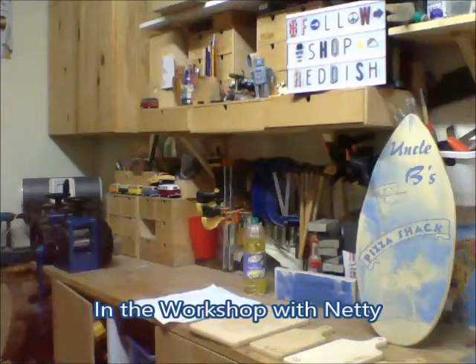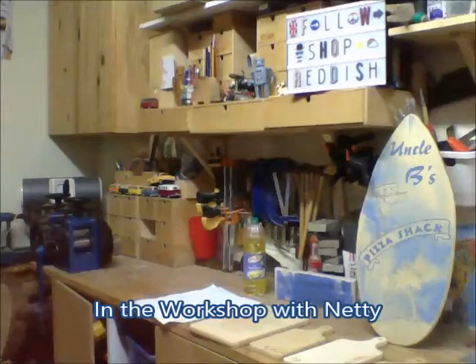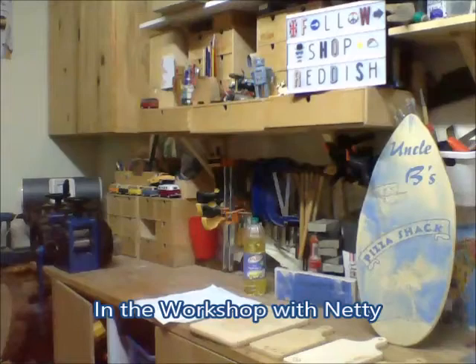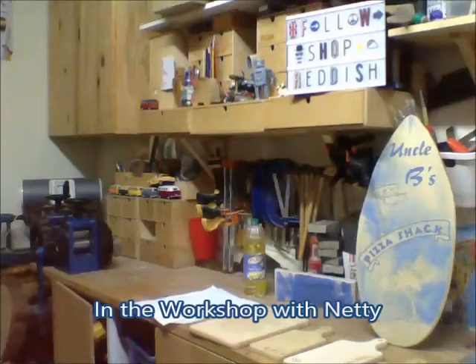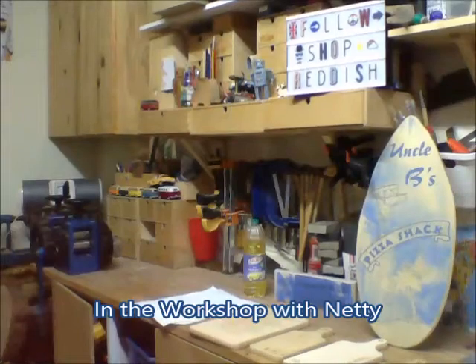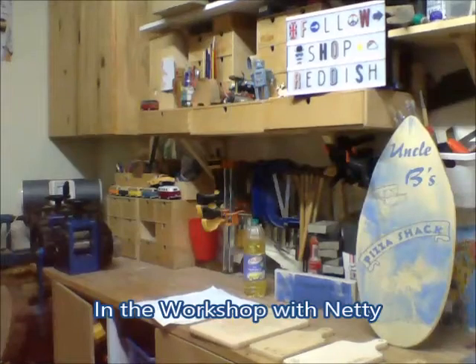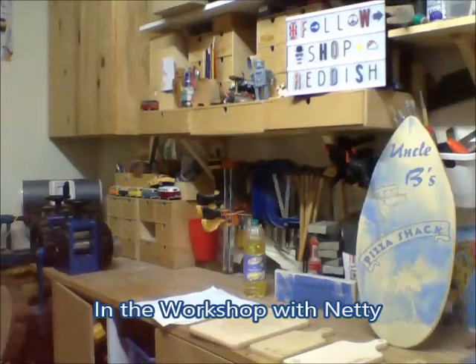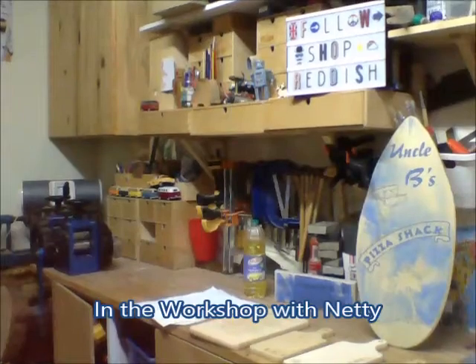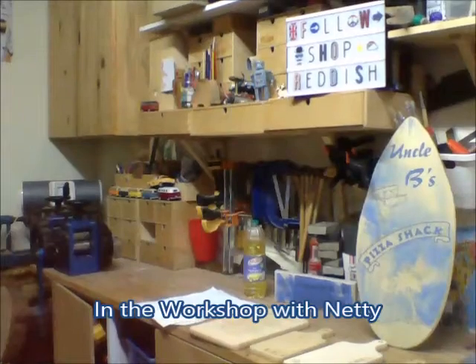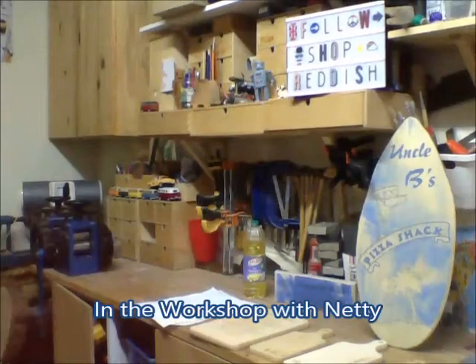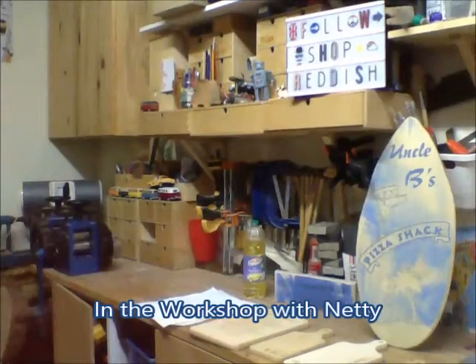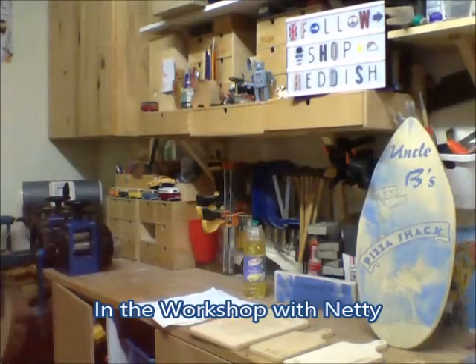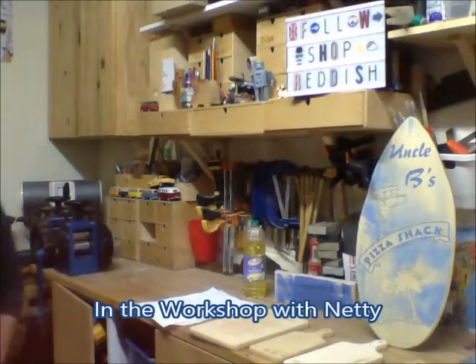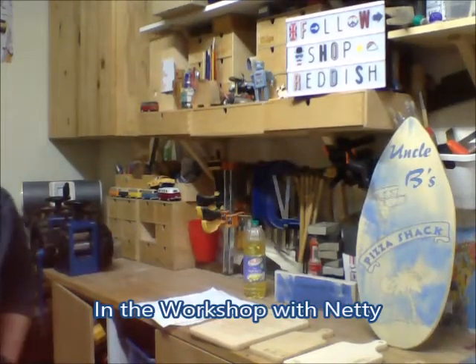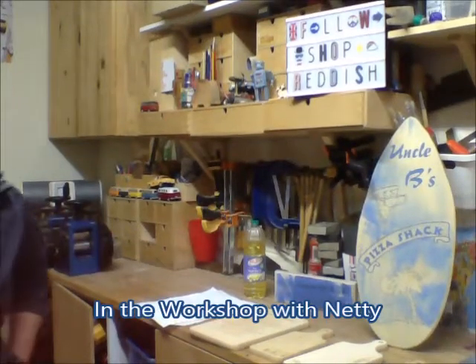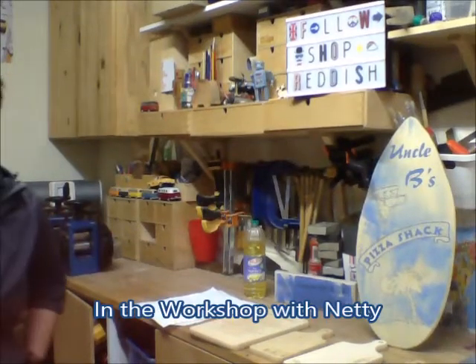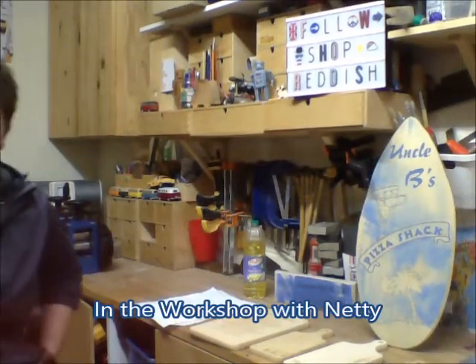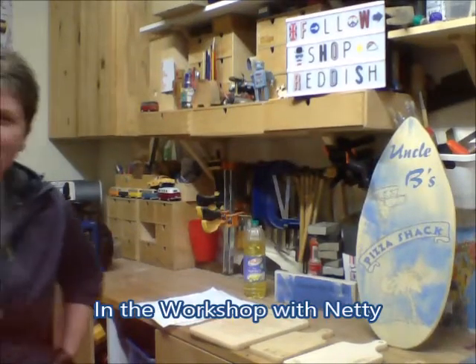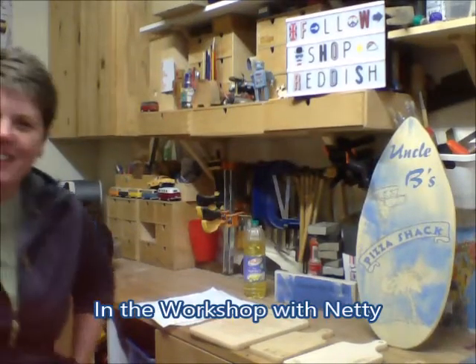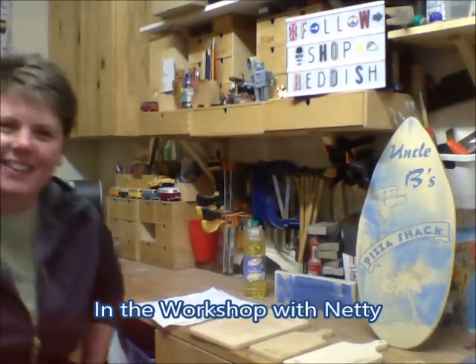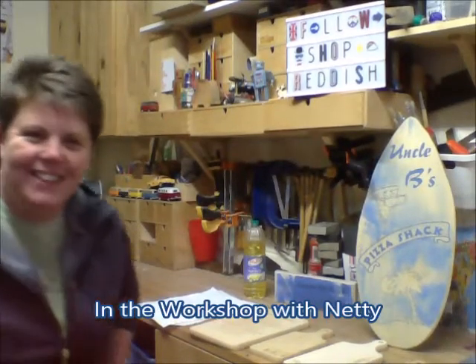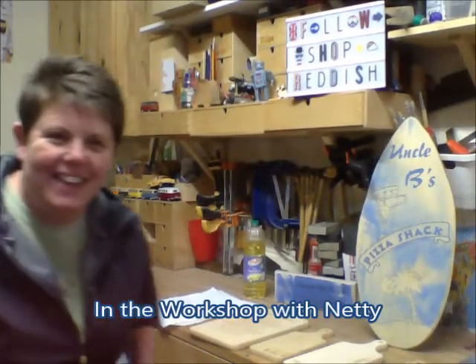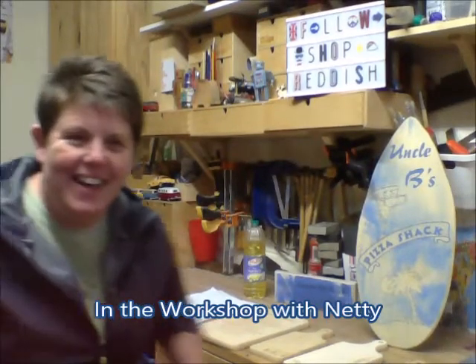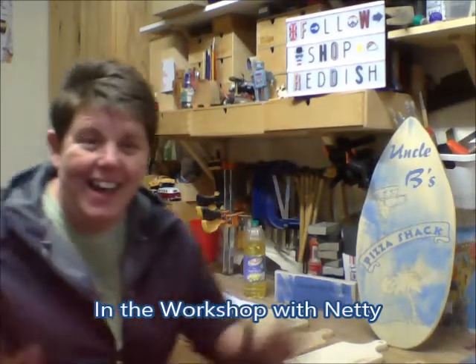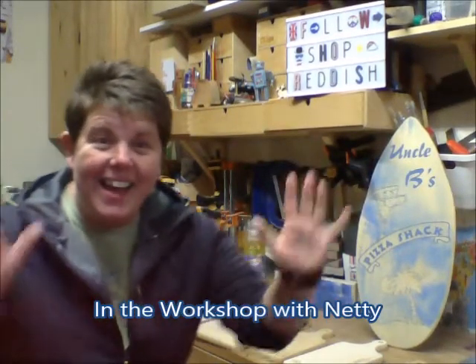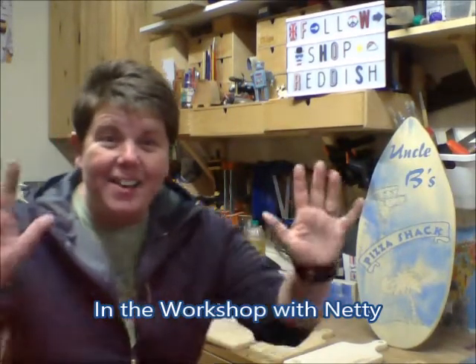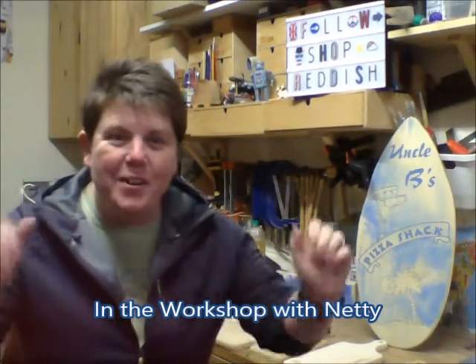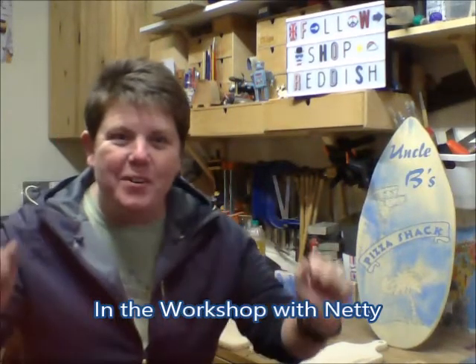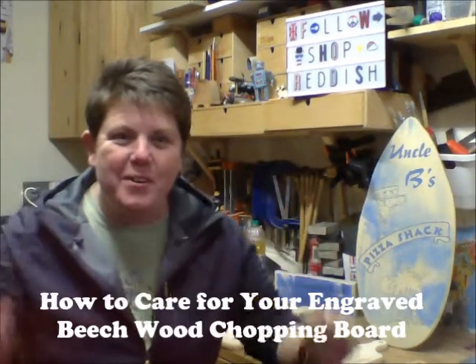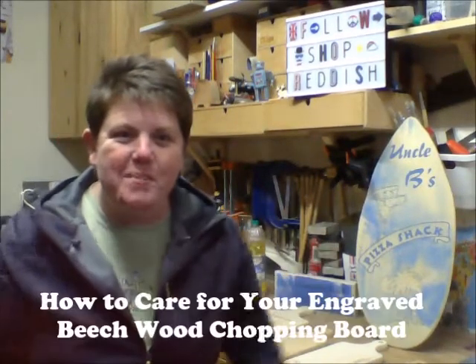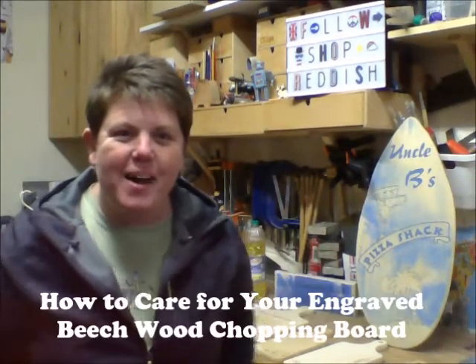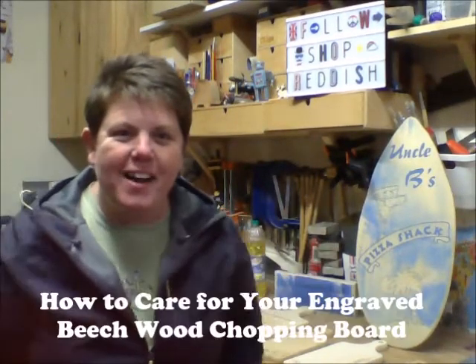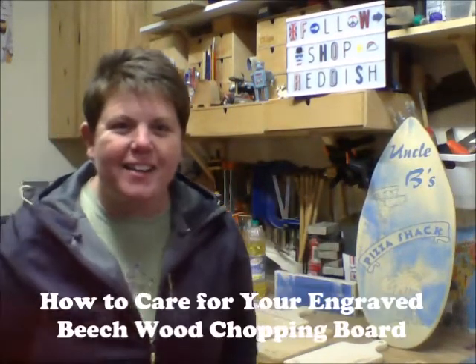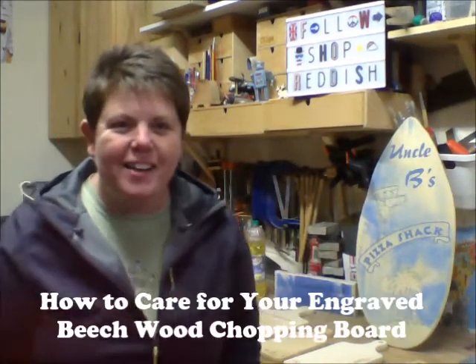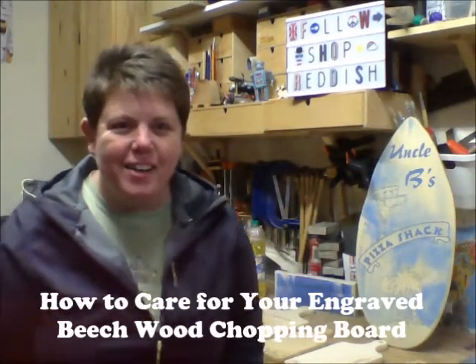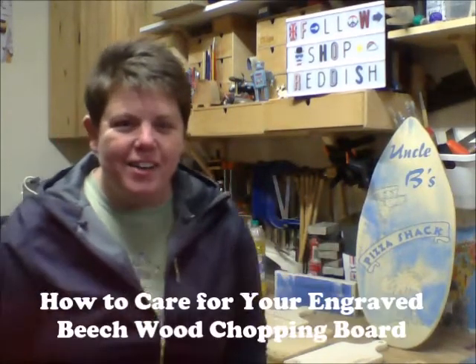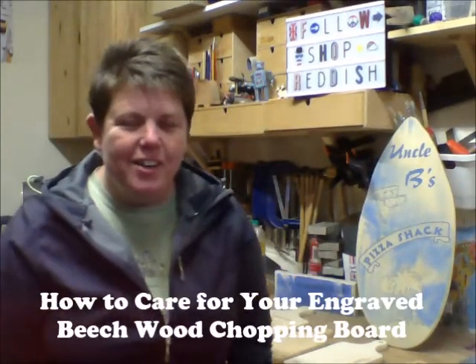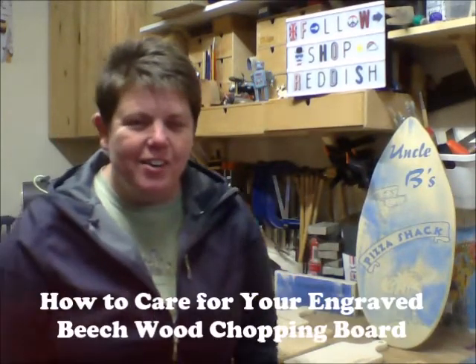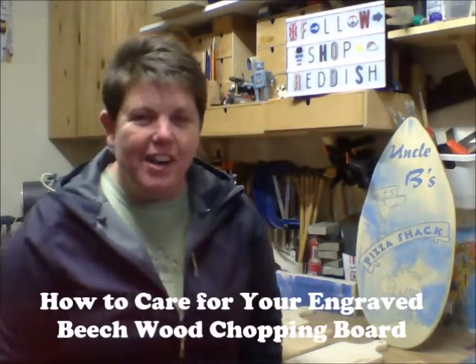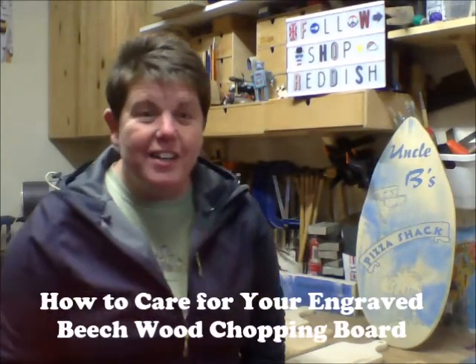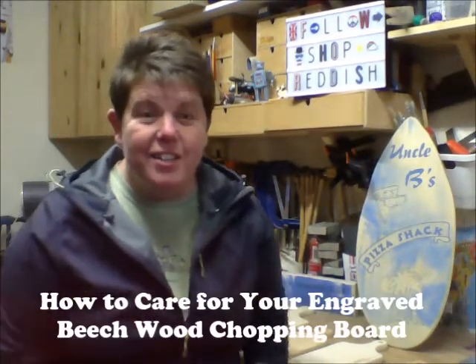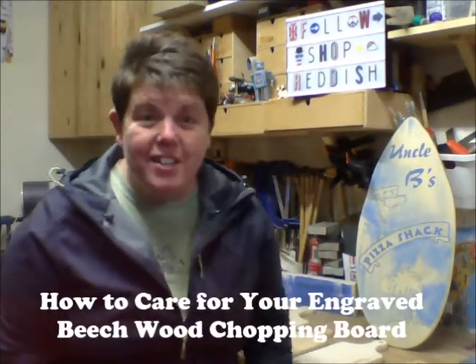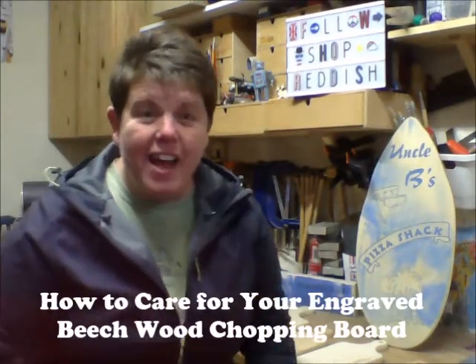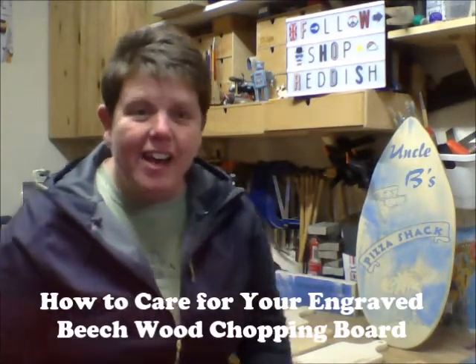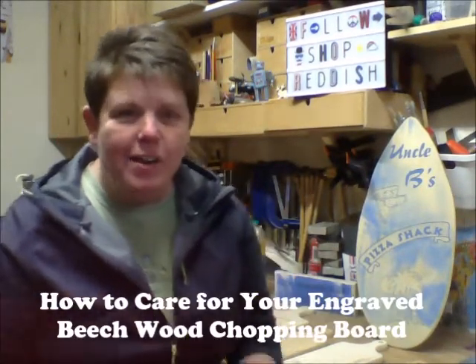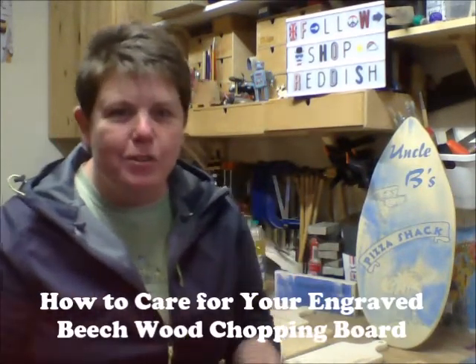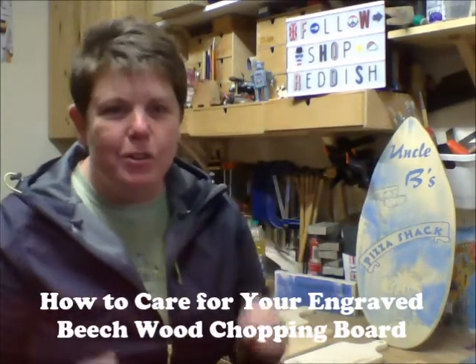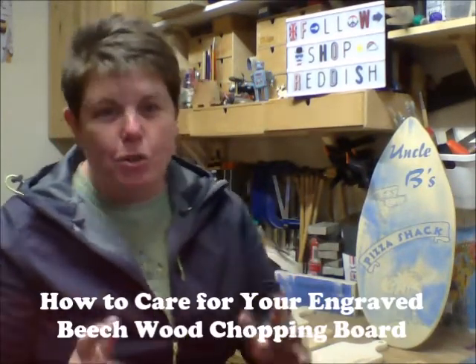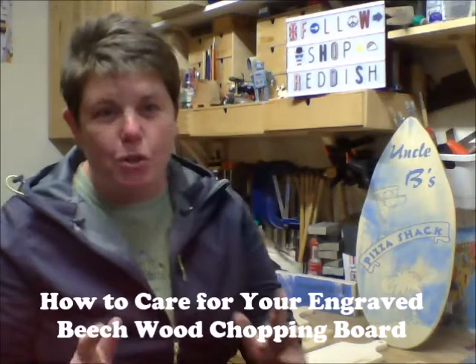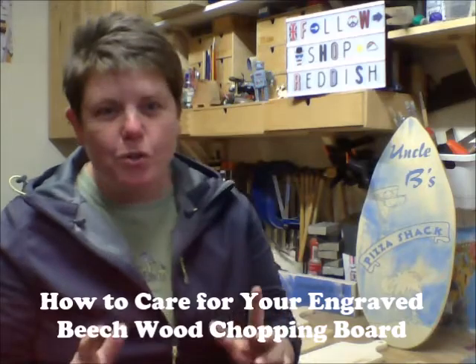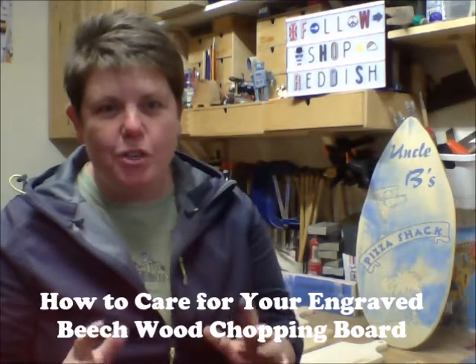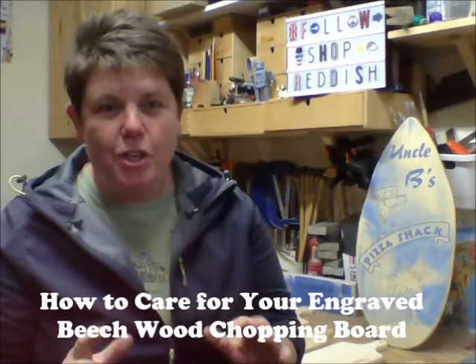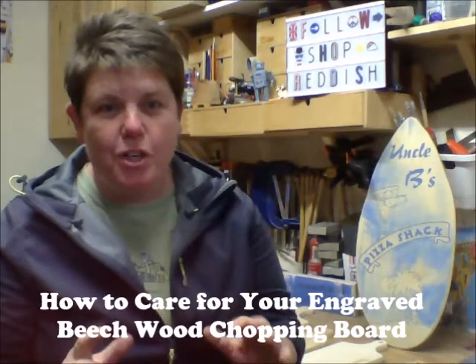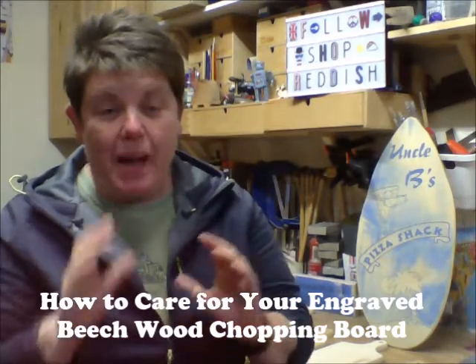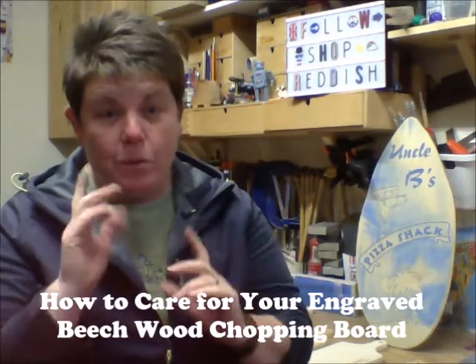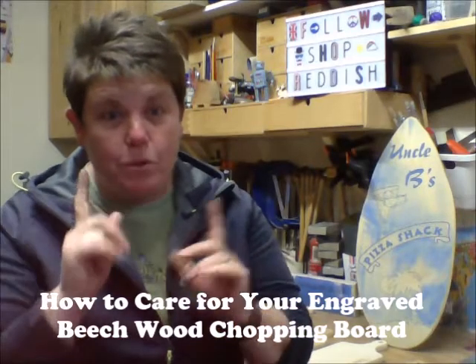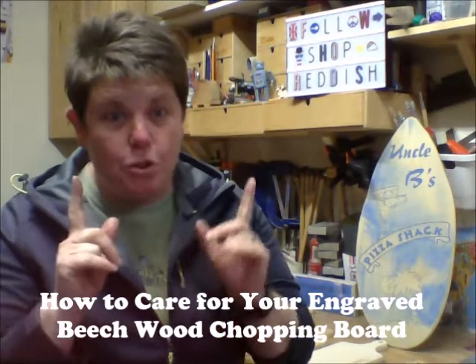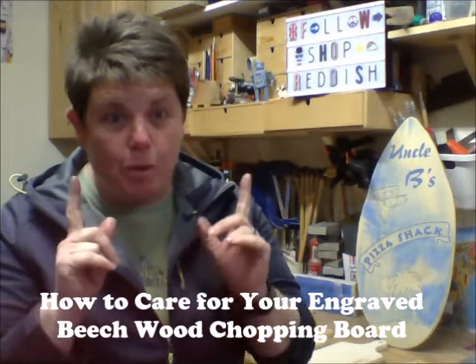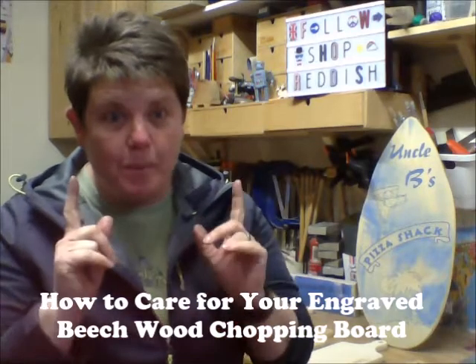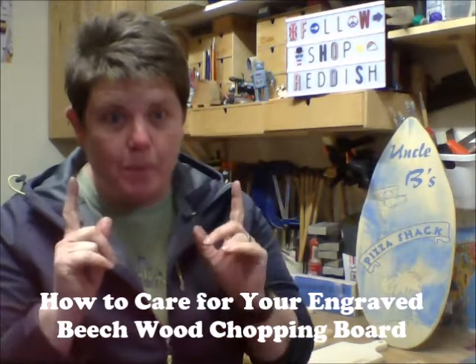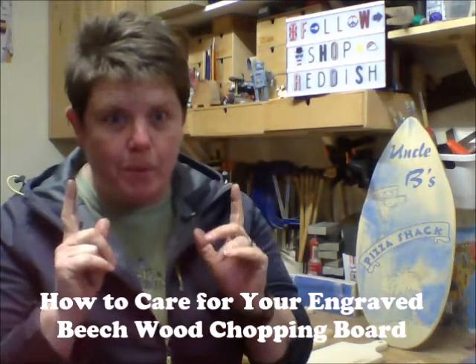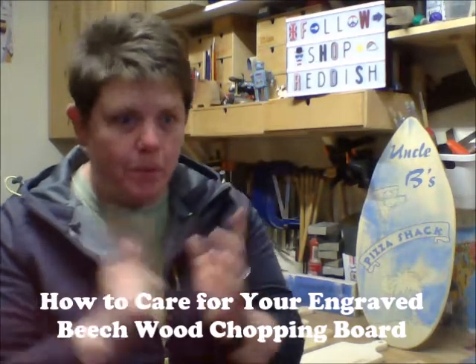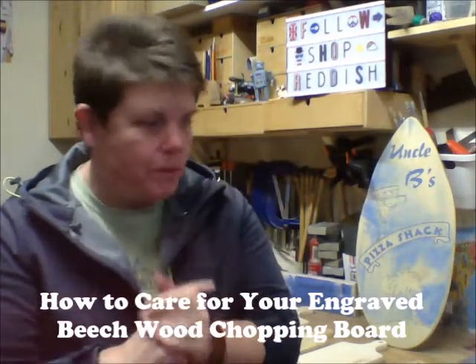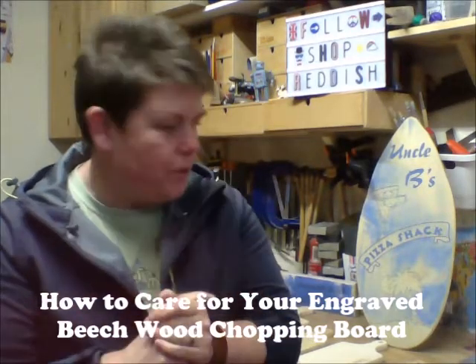Hey, welcome back! Today I'm going to talk to you about chopping boards.